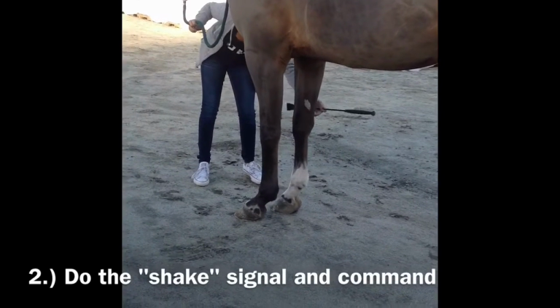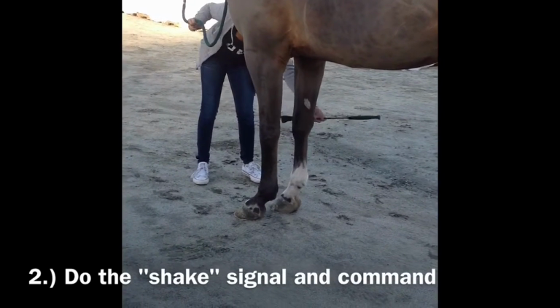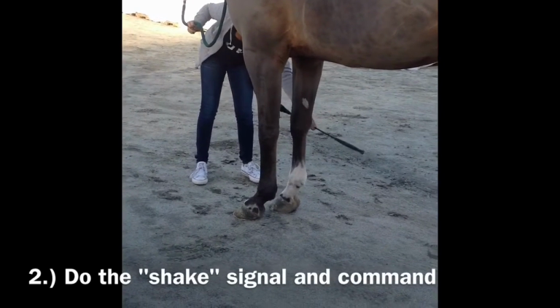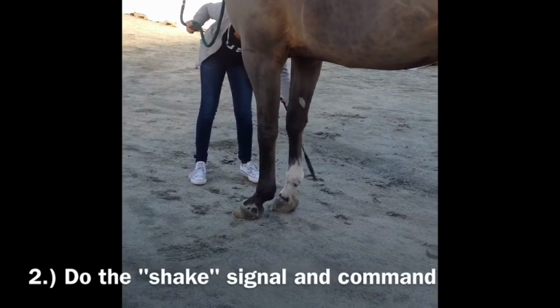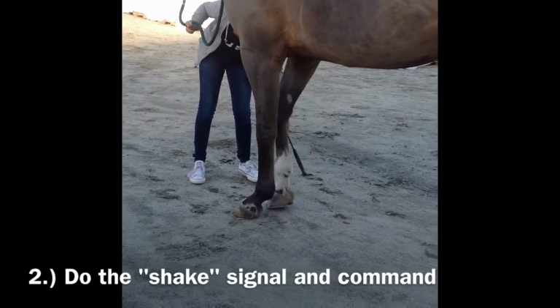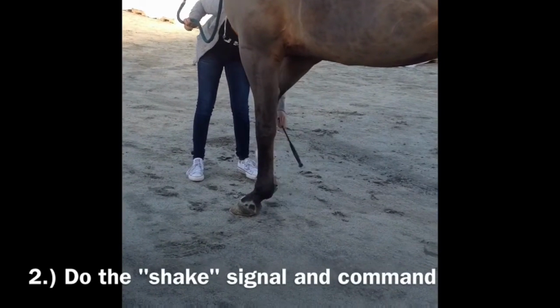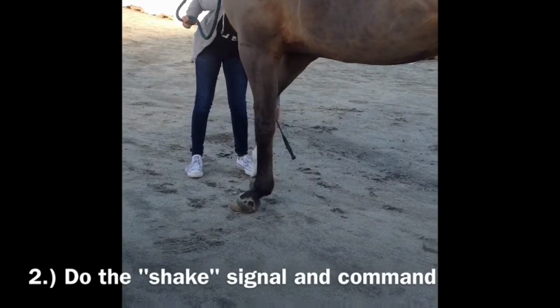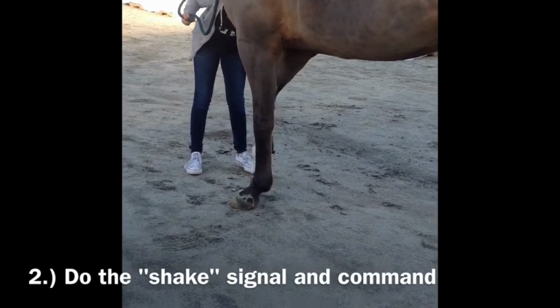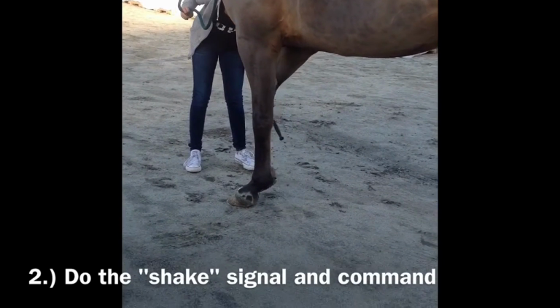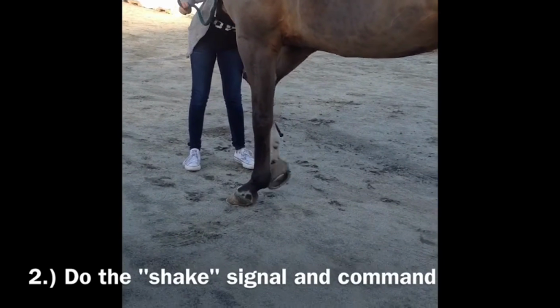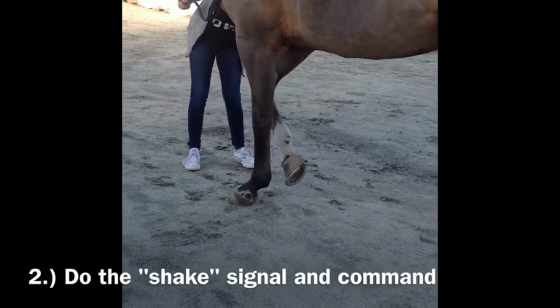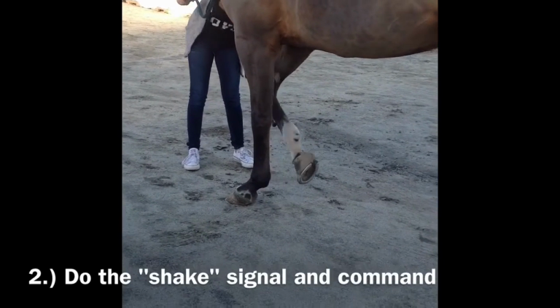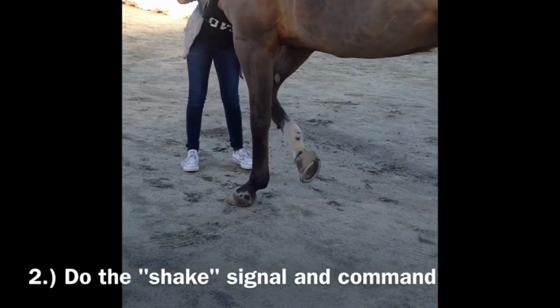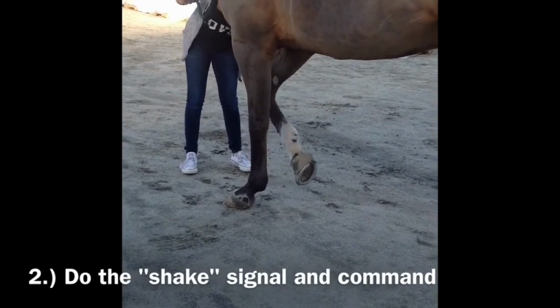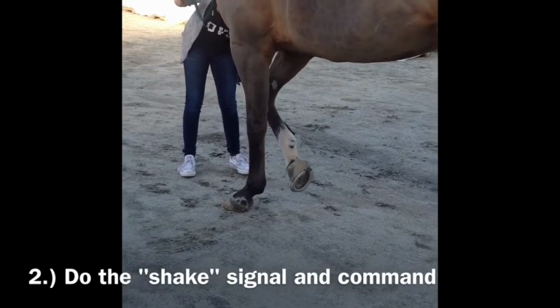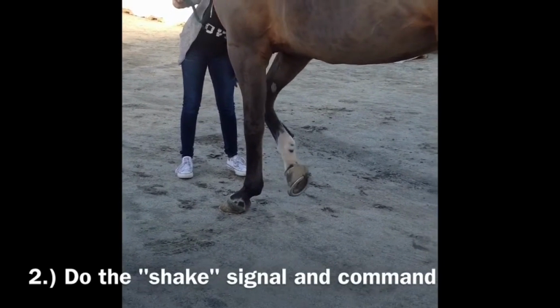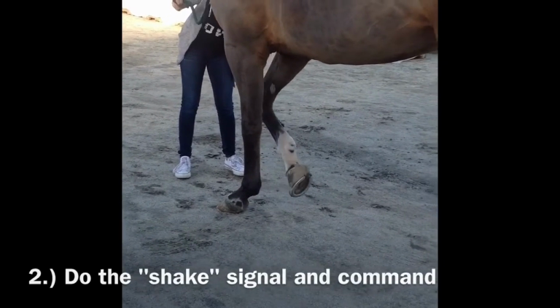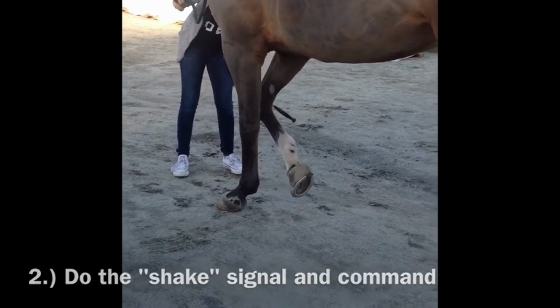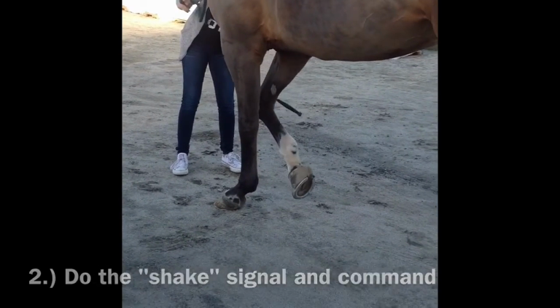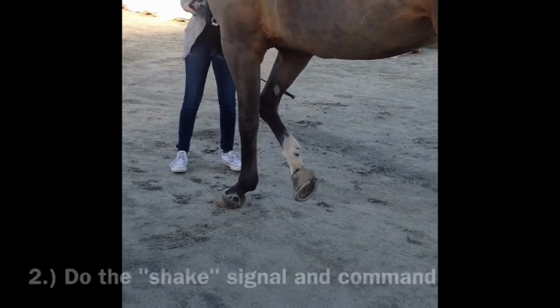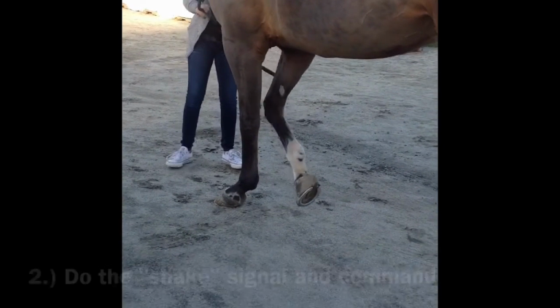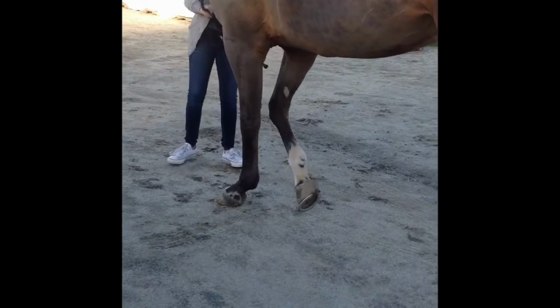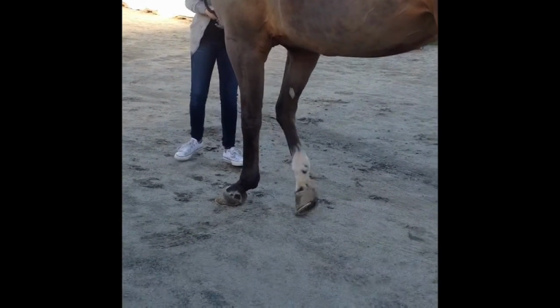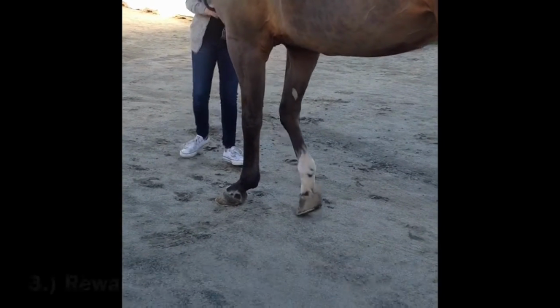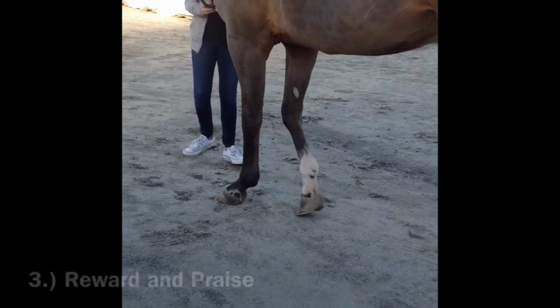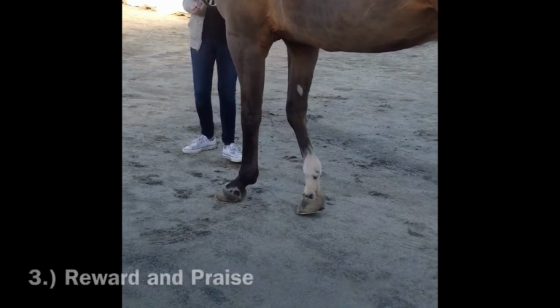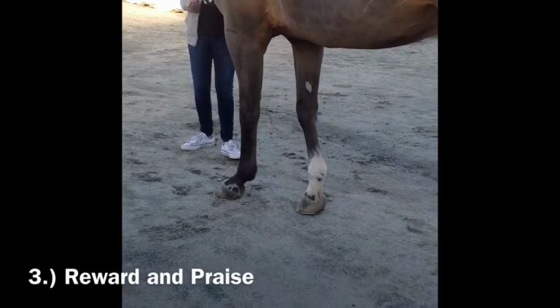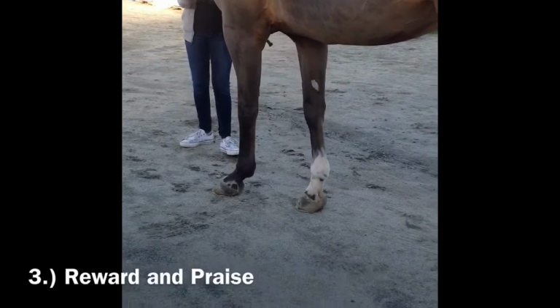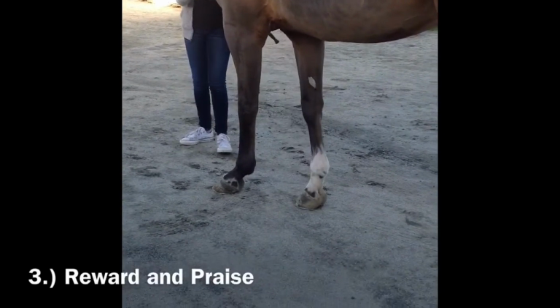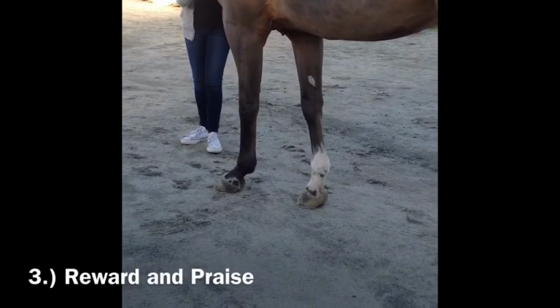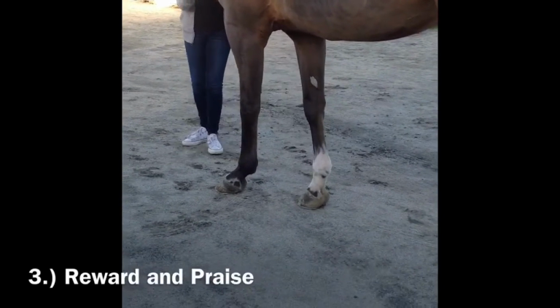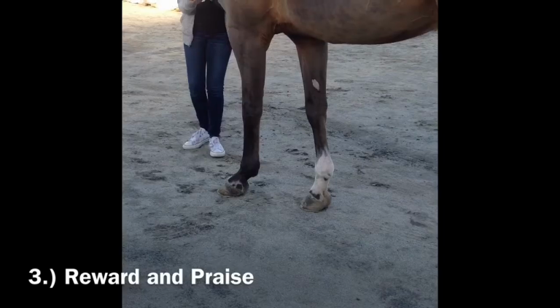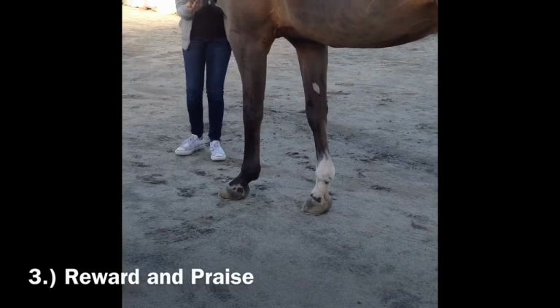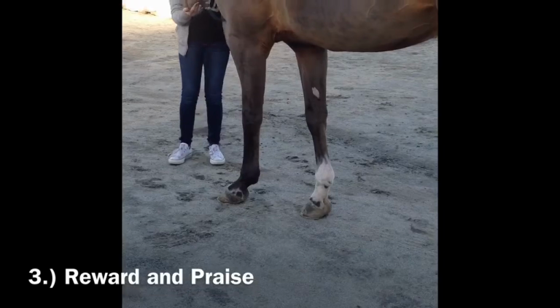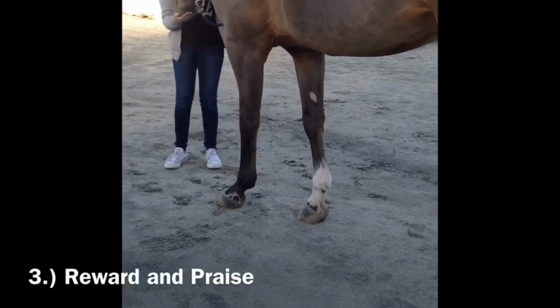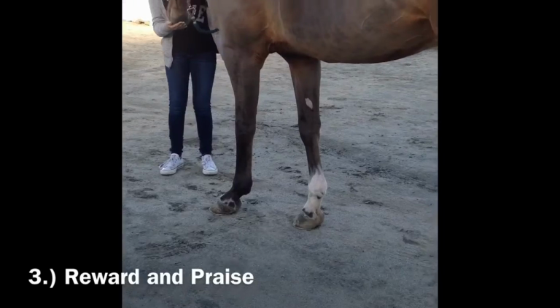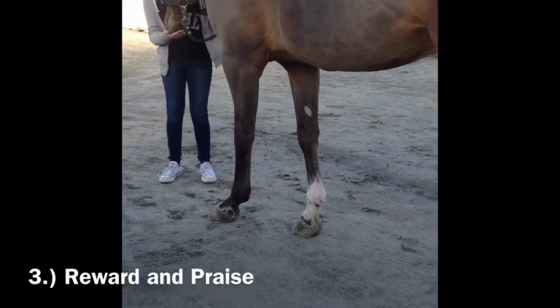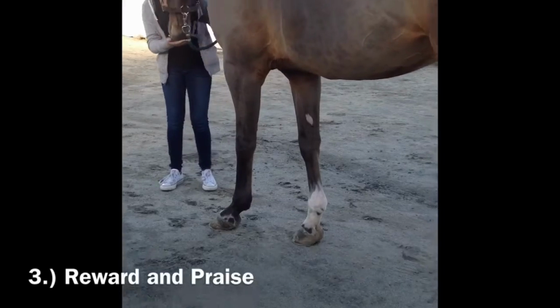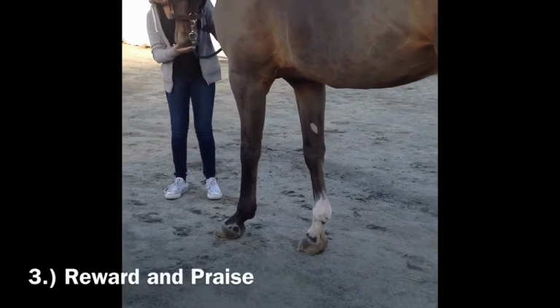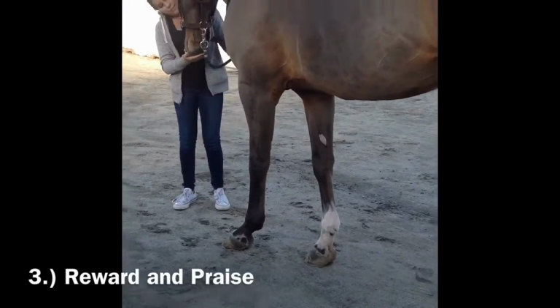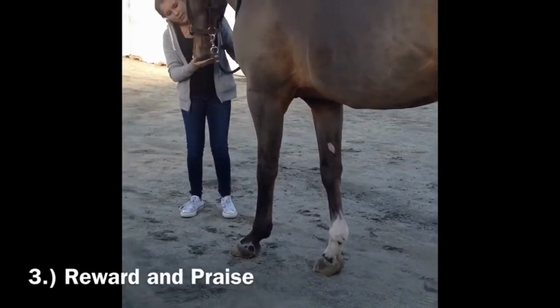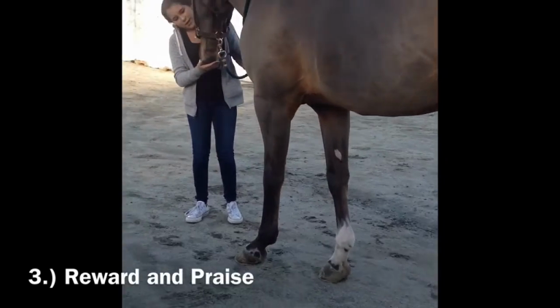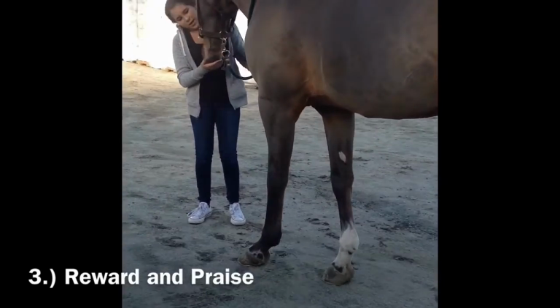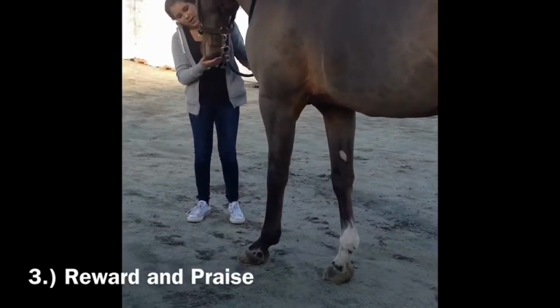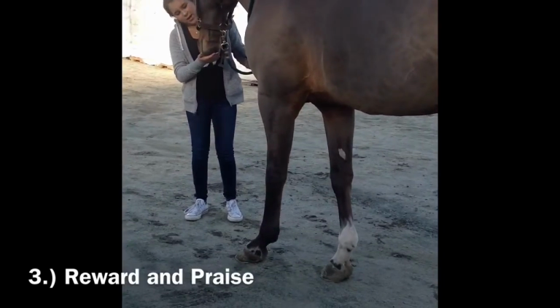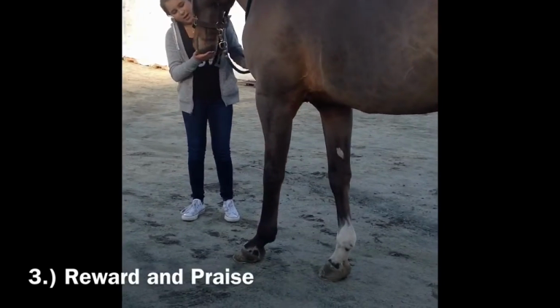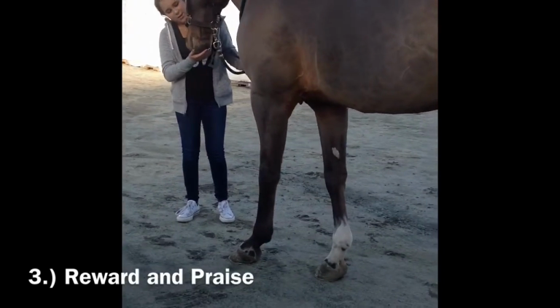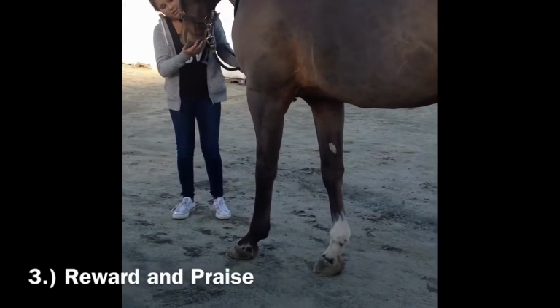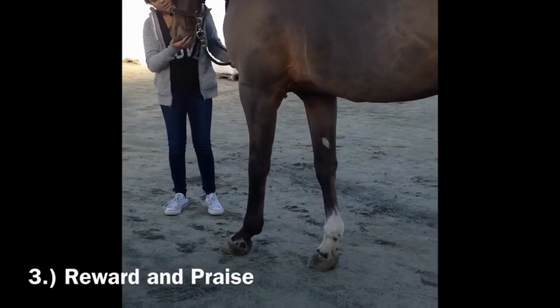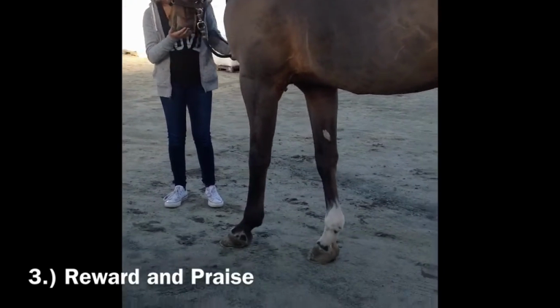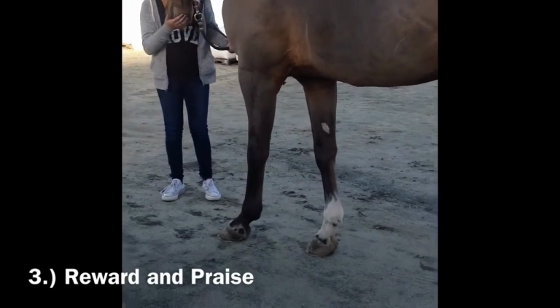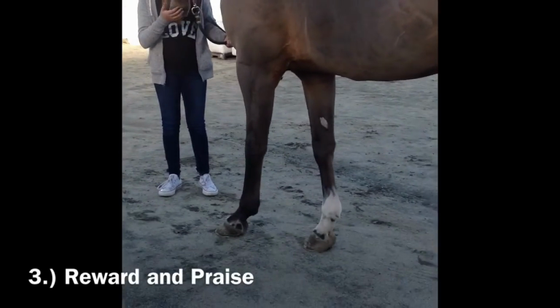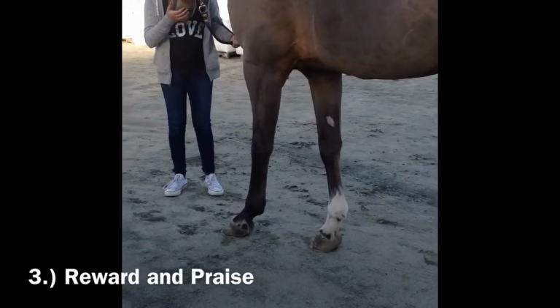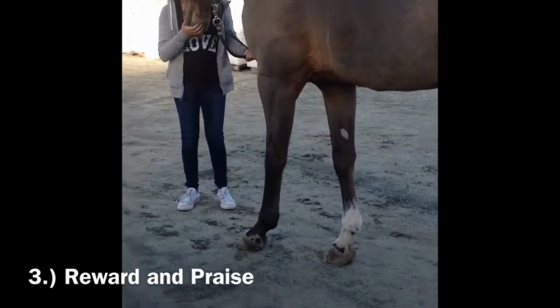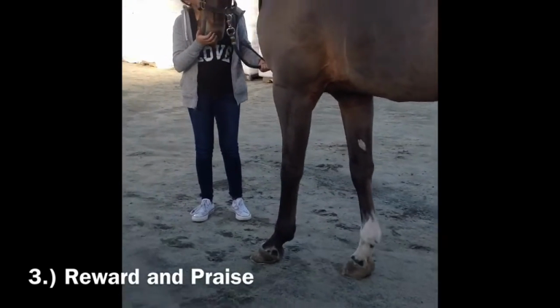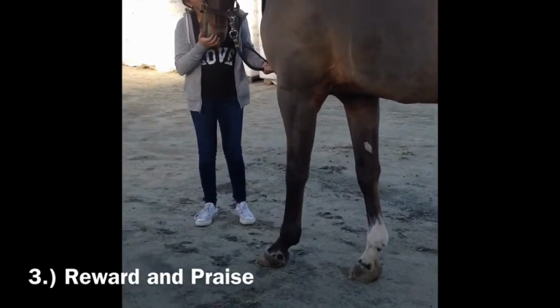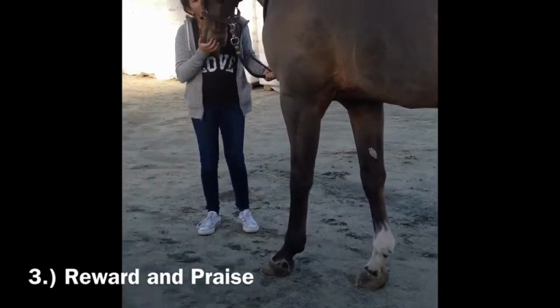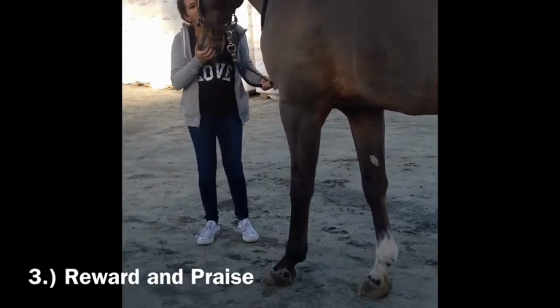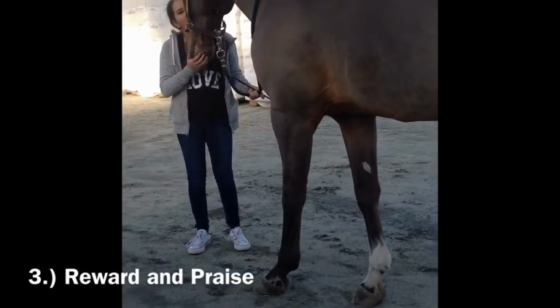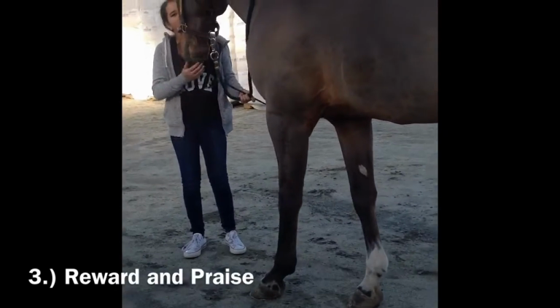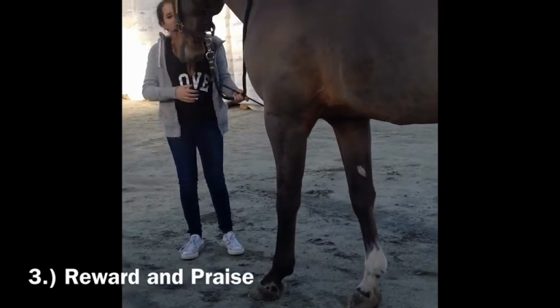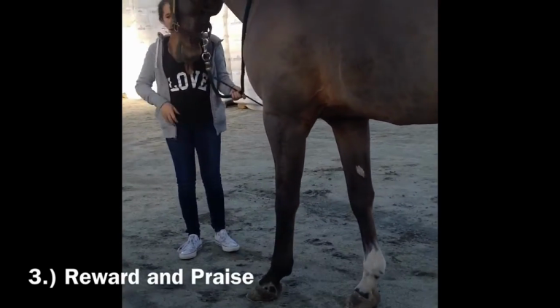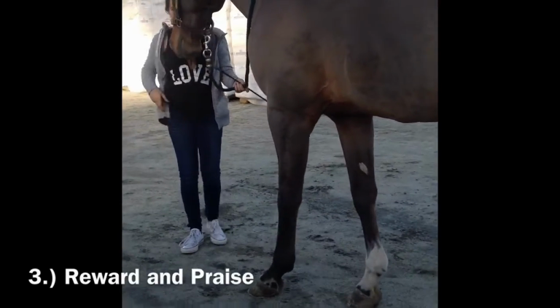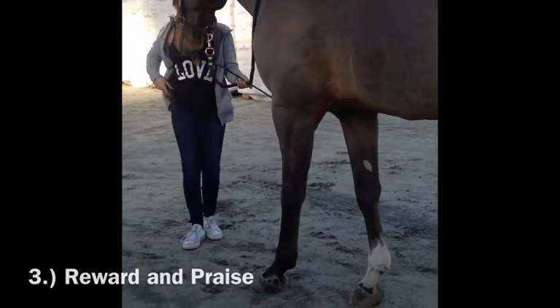You say shake and then he should pick up his foot, and then you give him a treat to ensure him that he's doing something right.